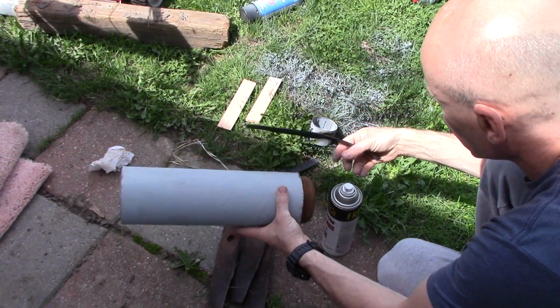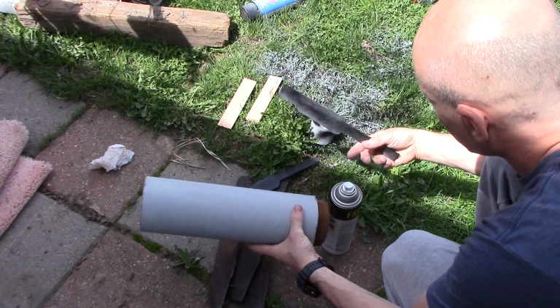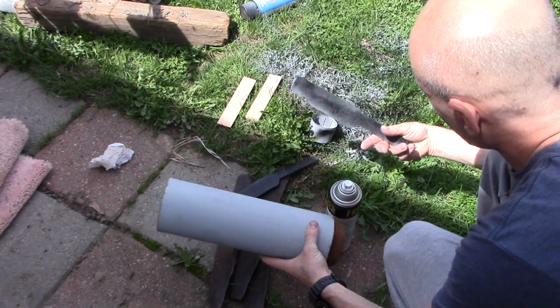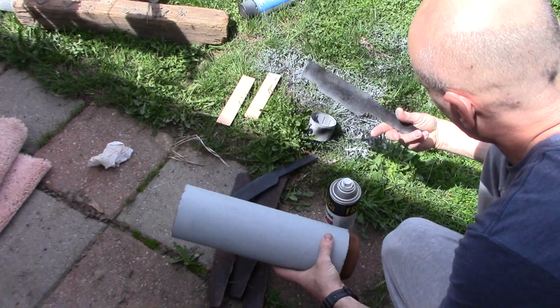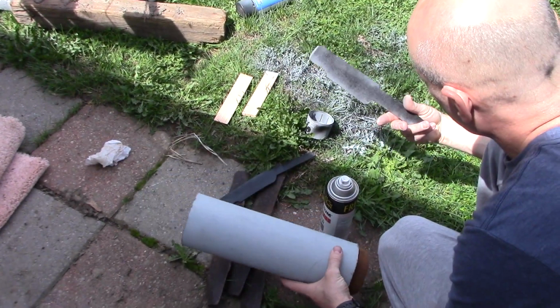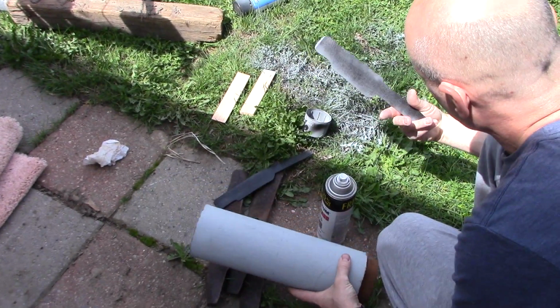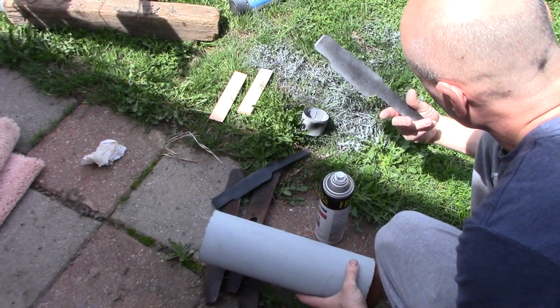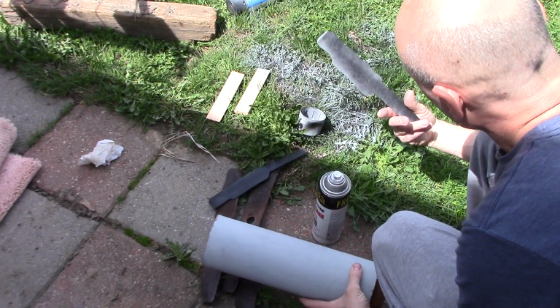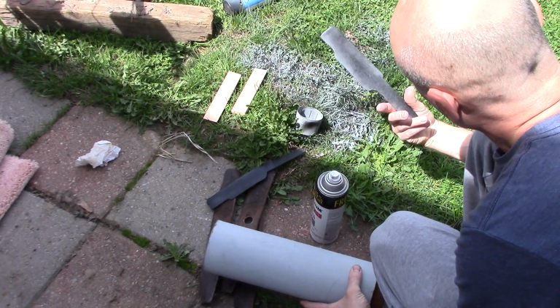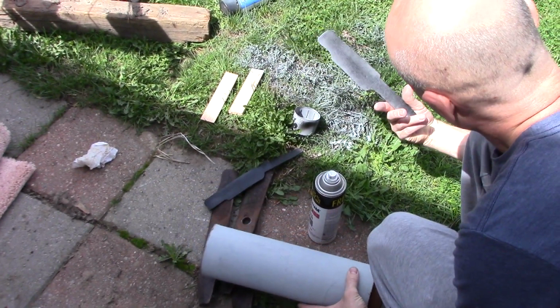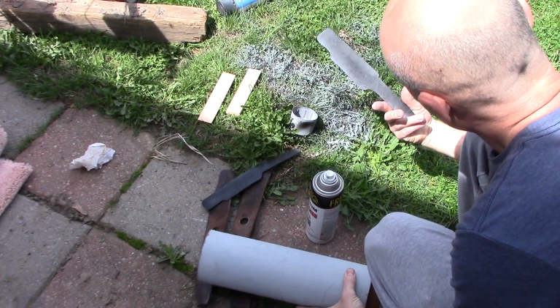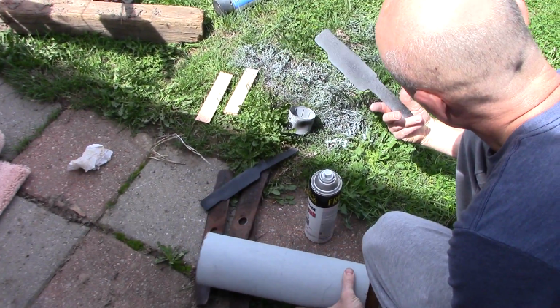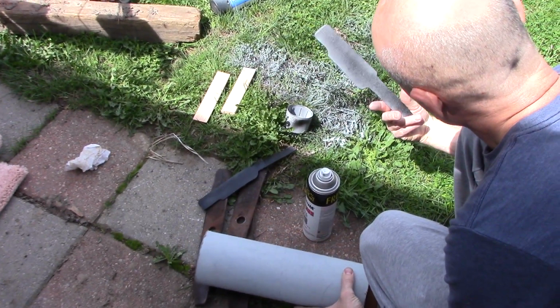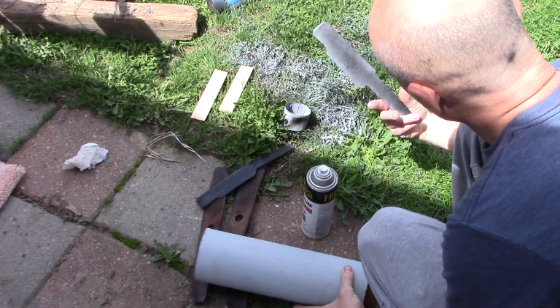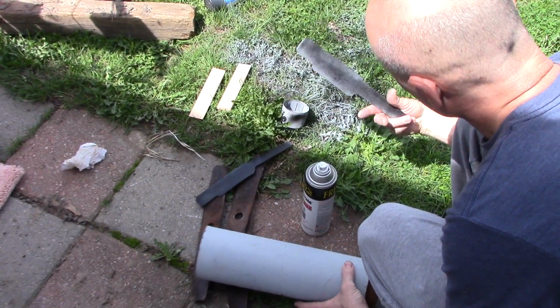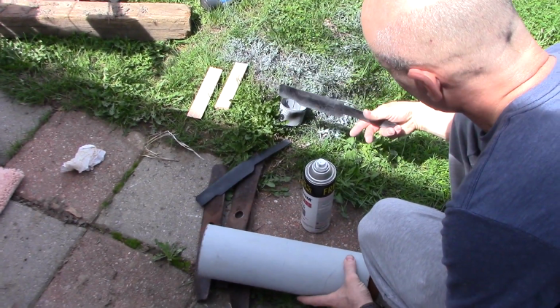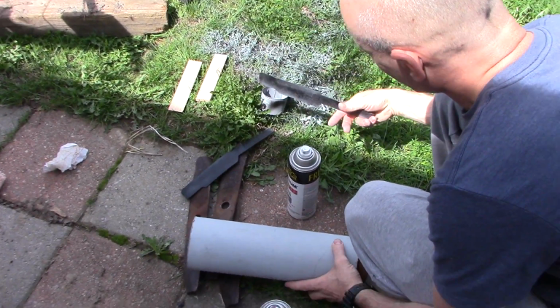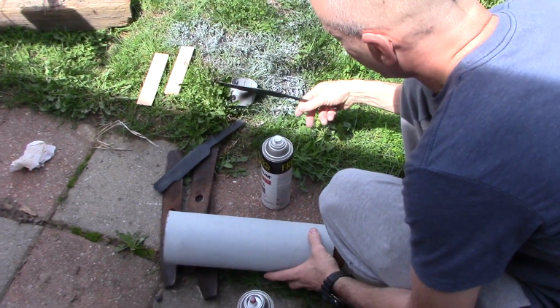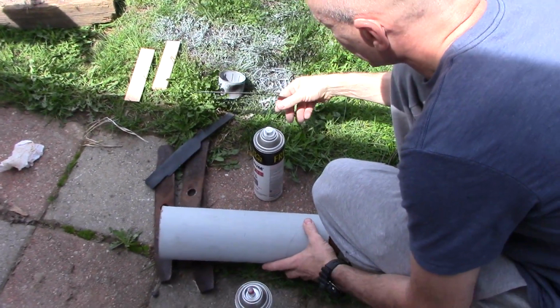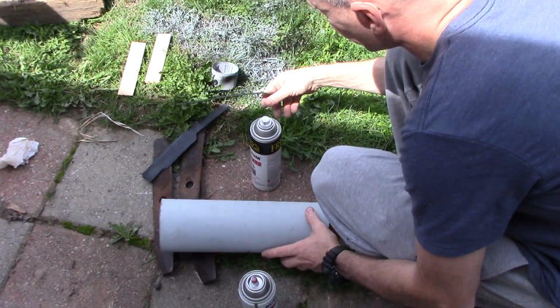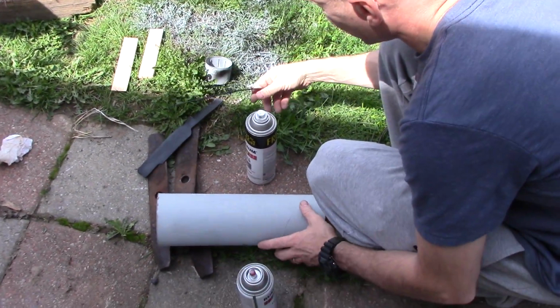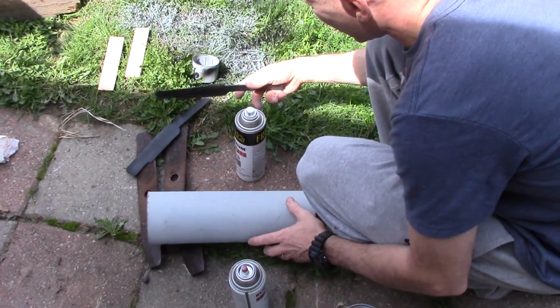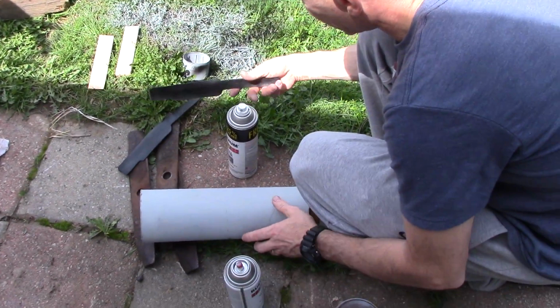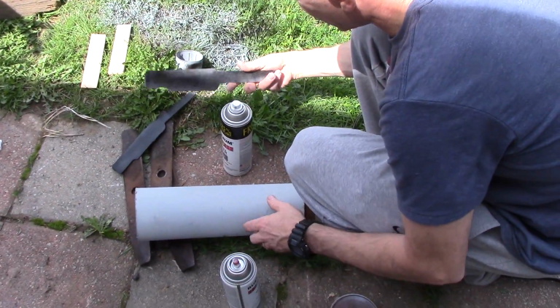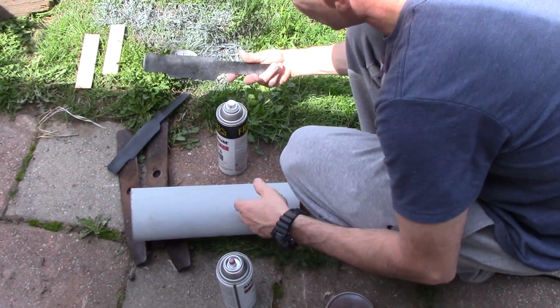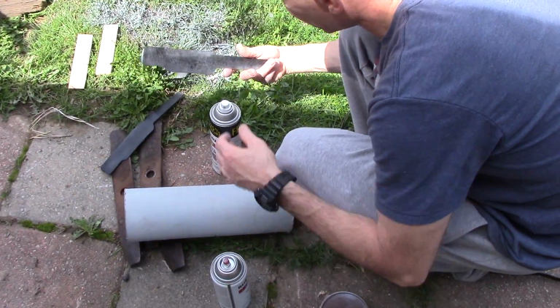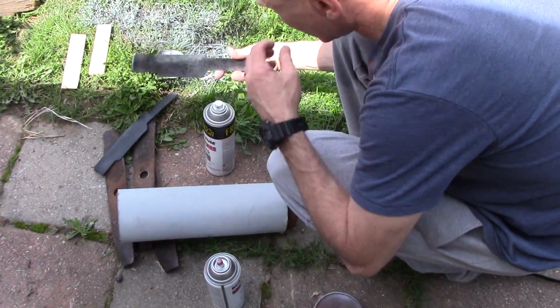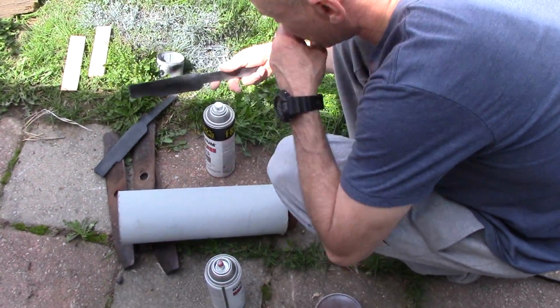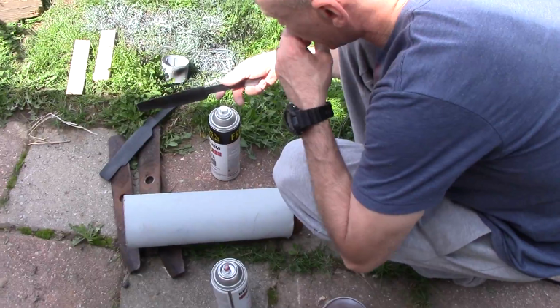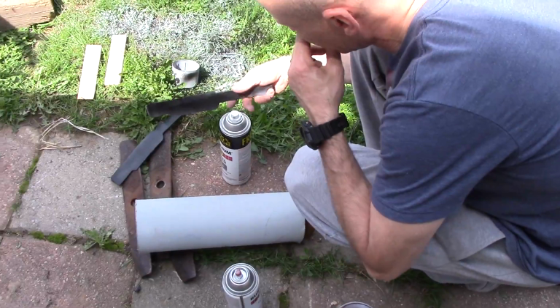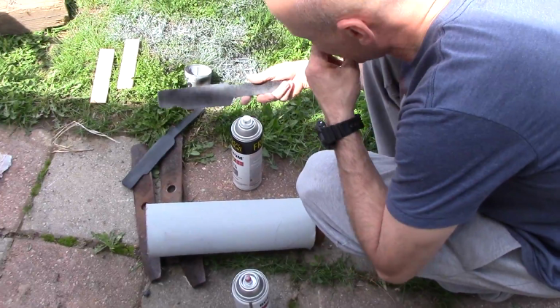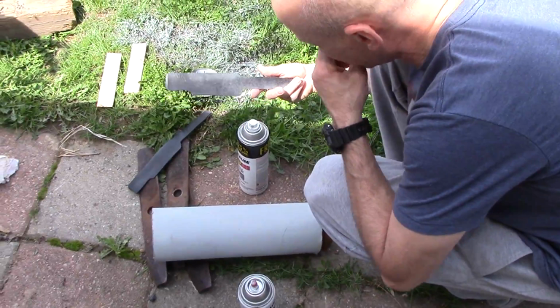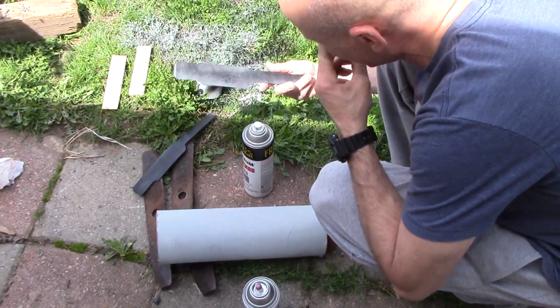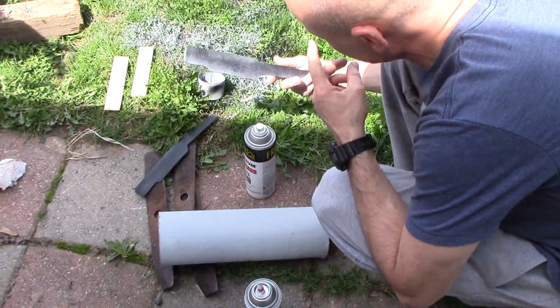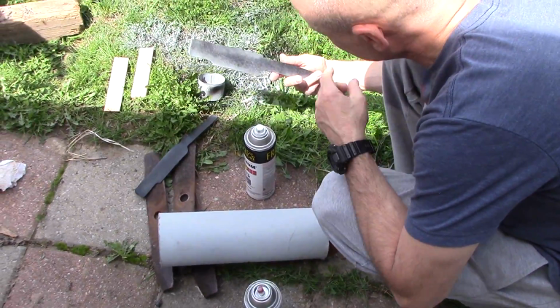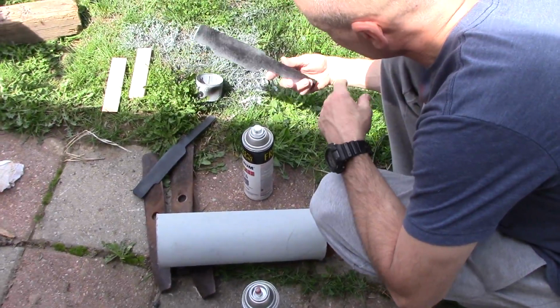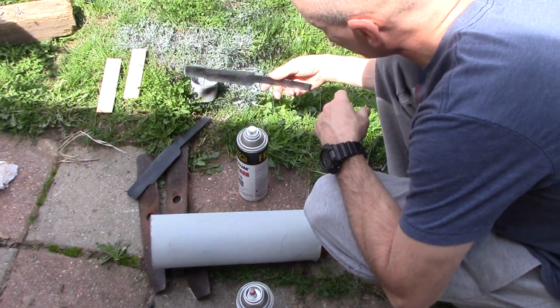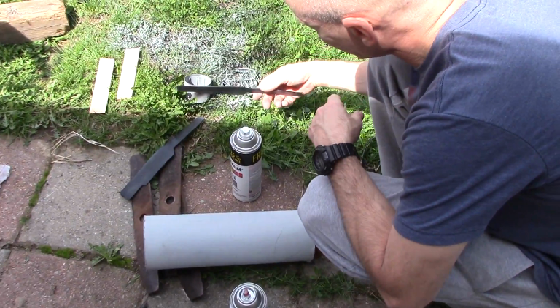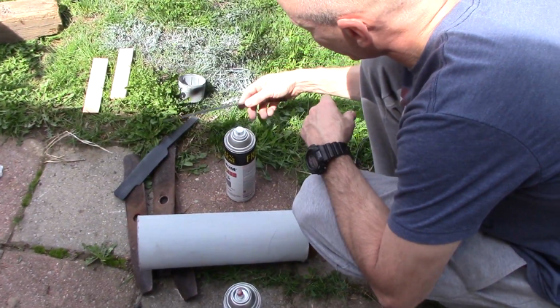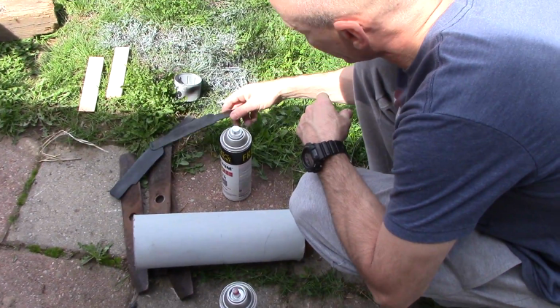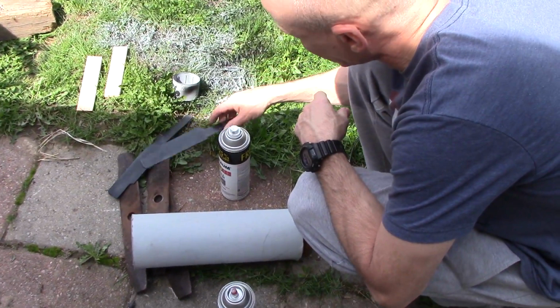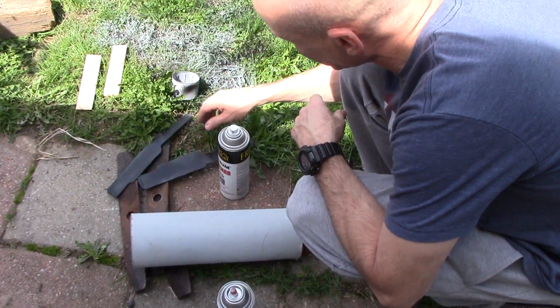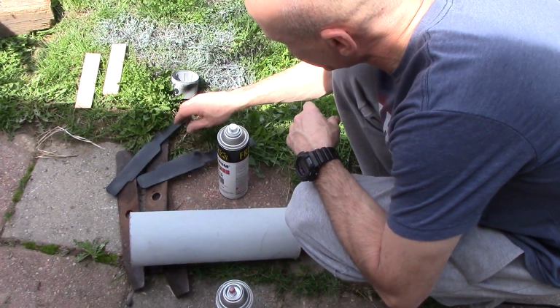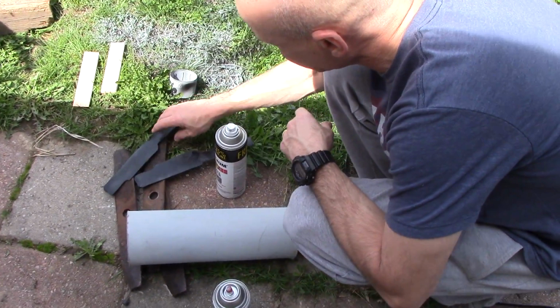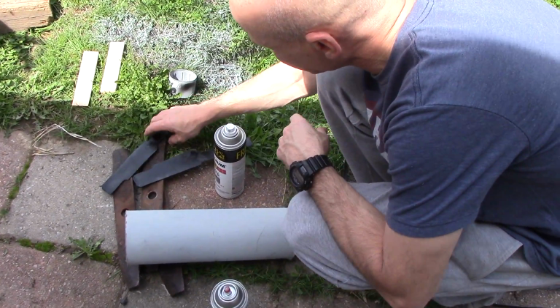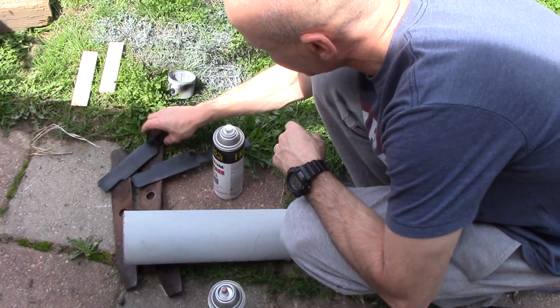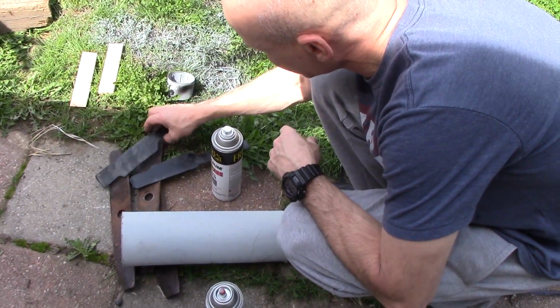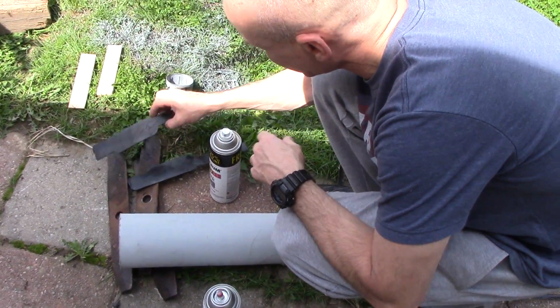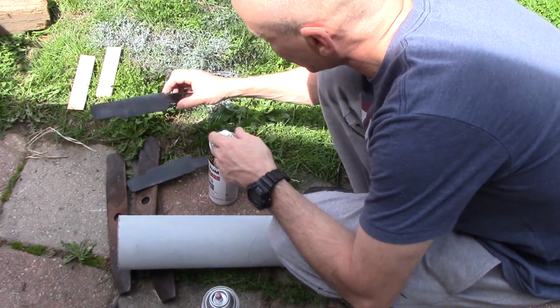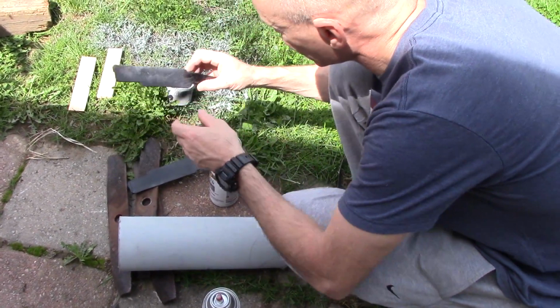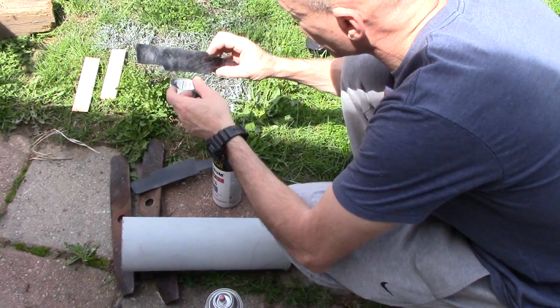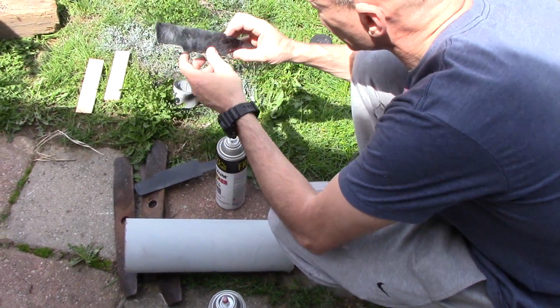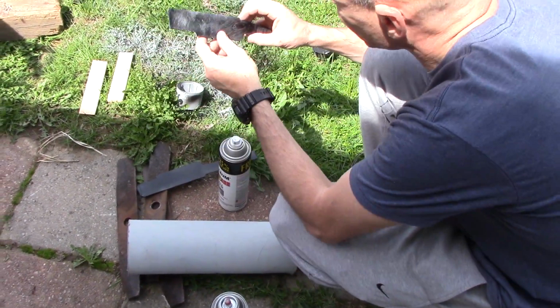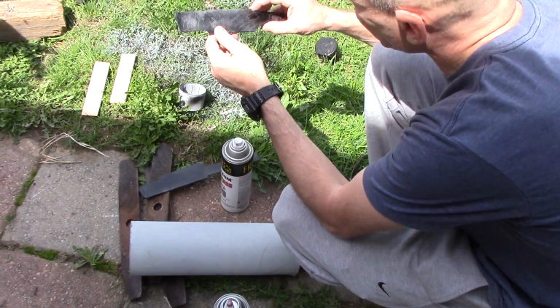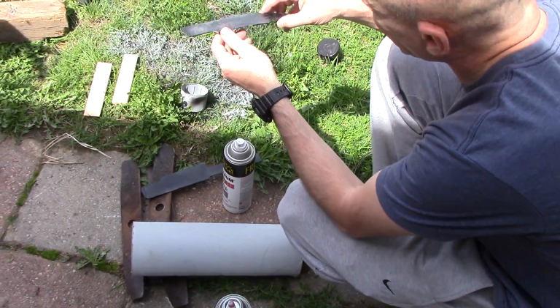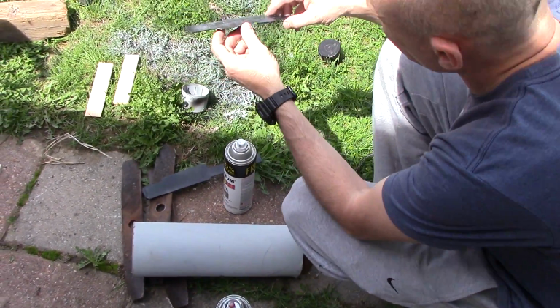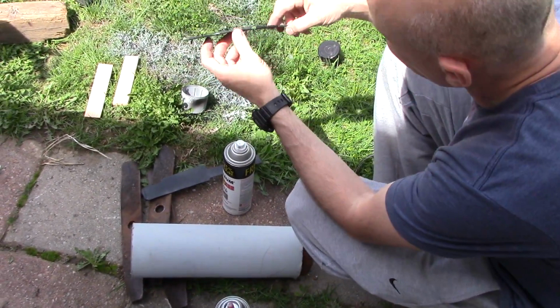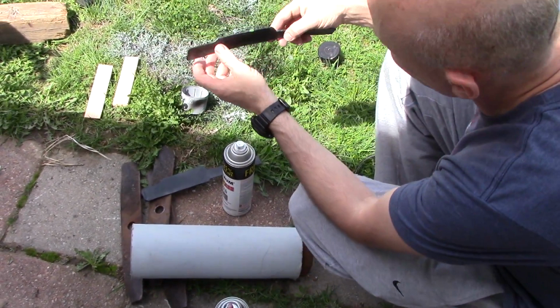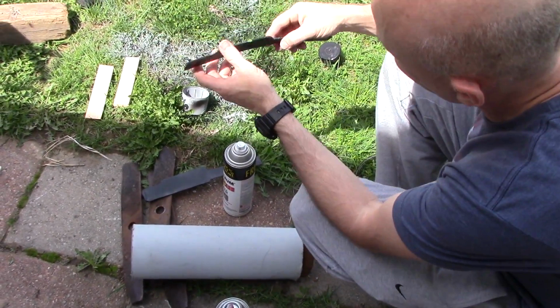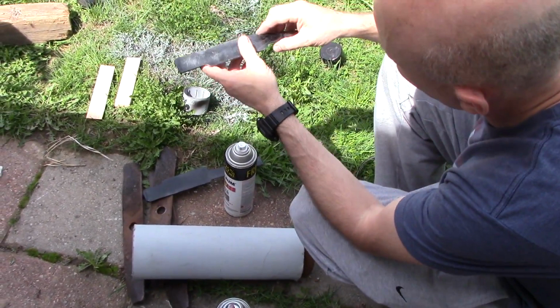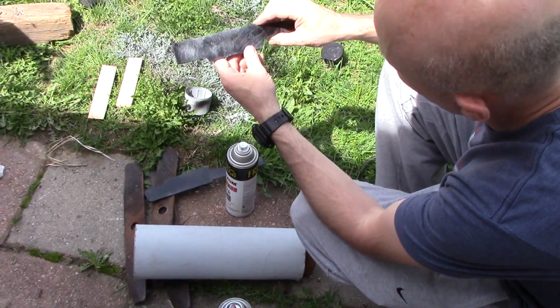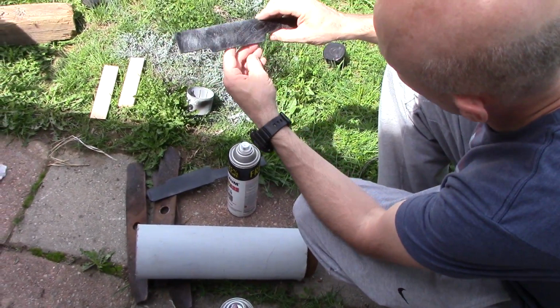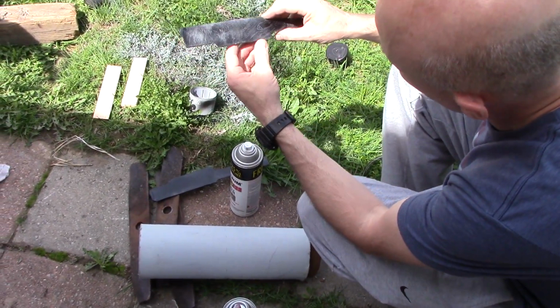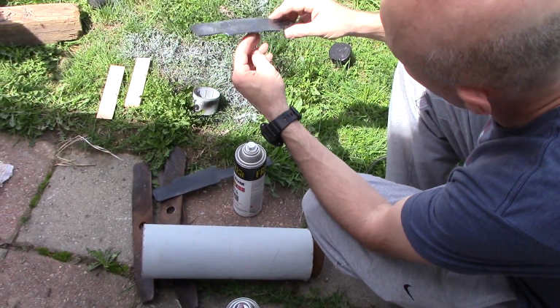So I primed it, then I put some black on it, and now I'm going to put the silver on it, because when I was working with it earlier.